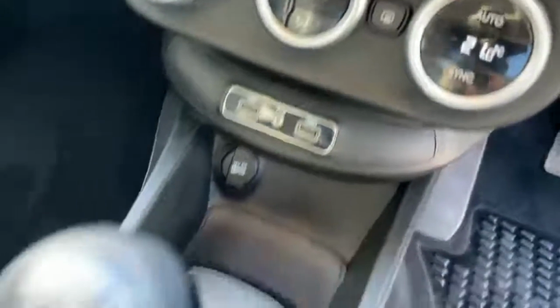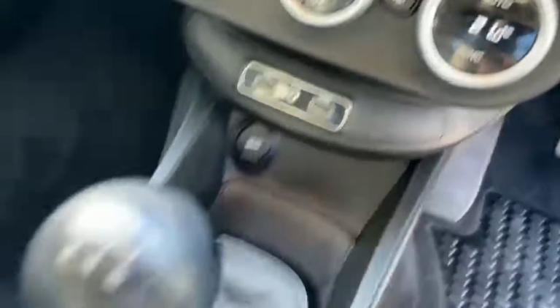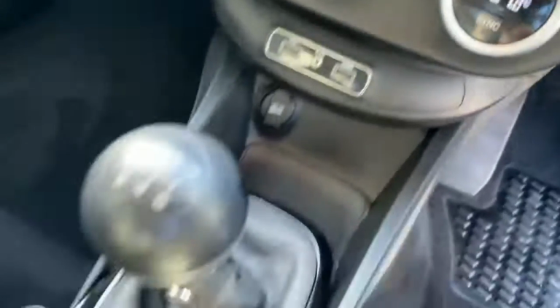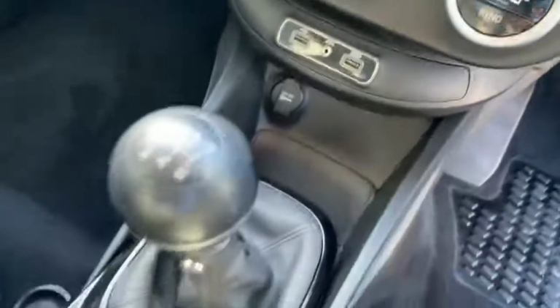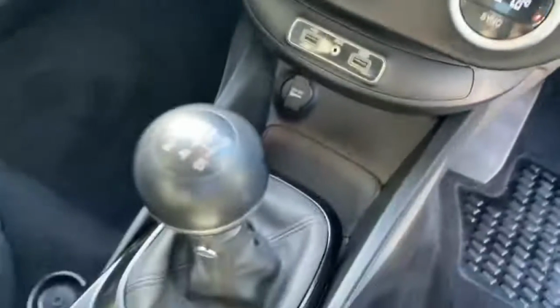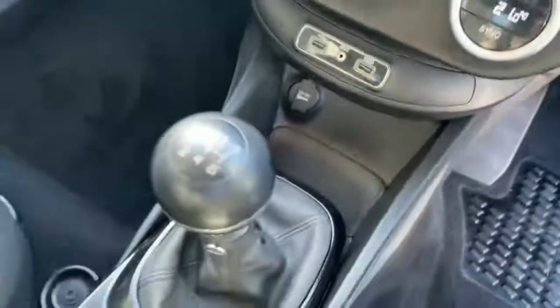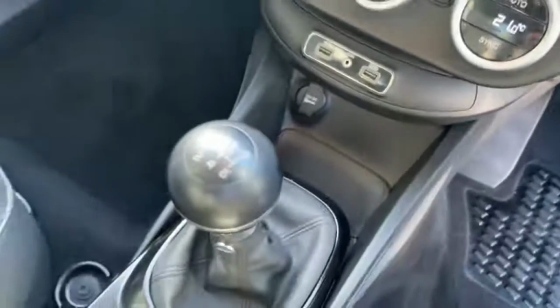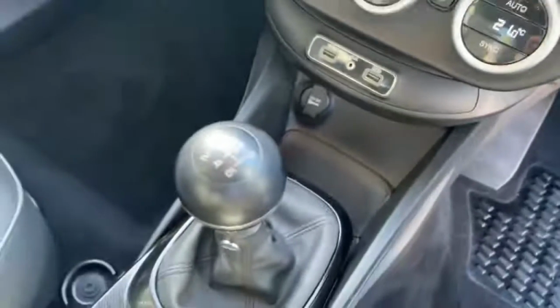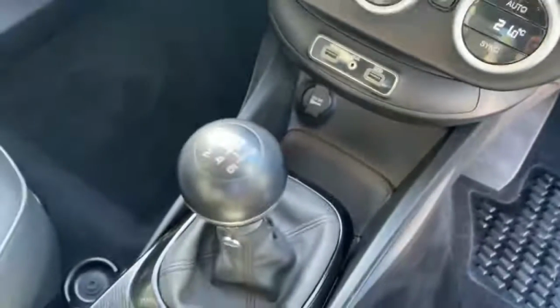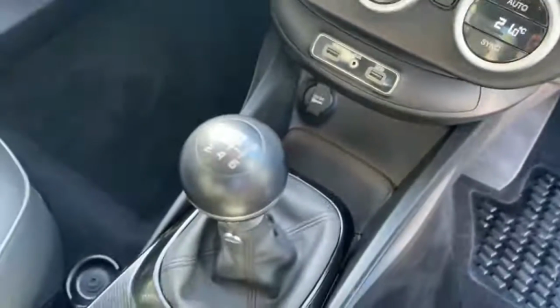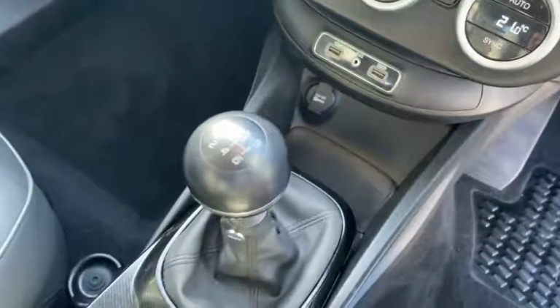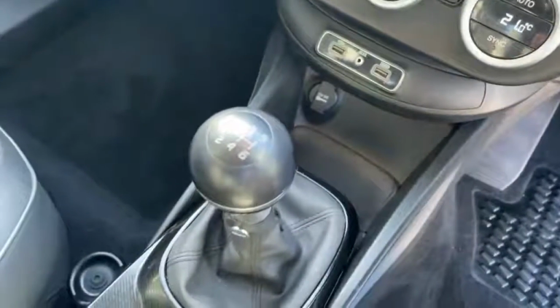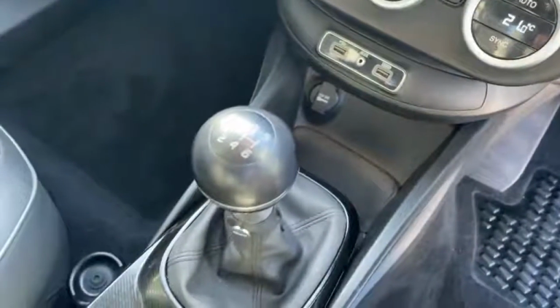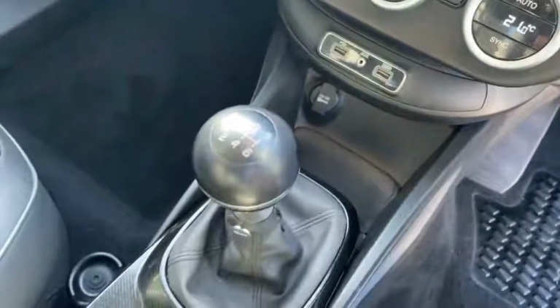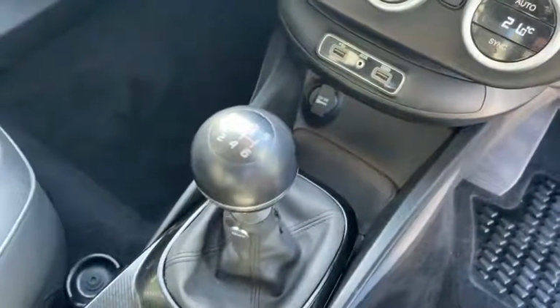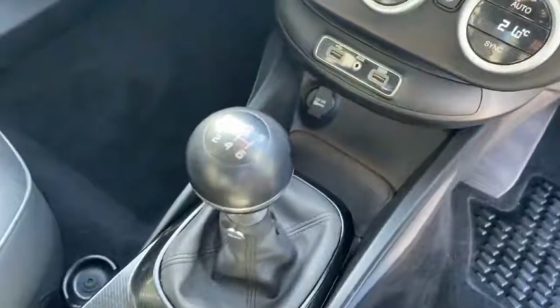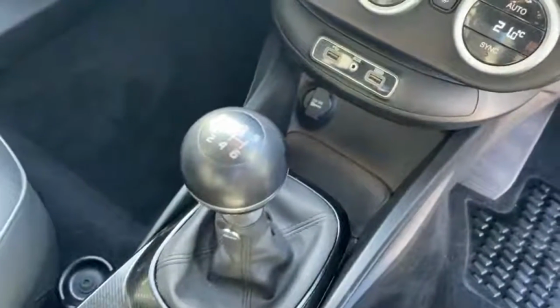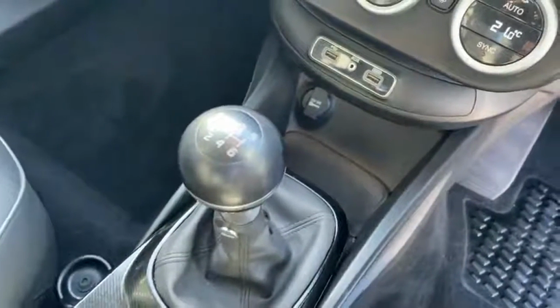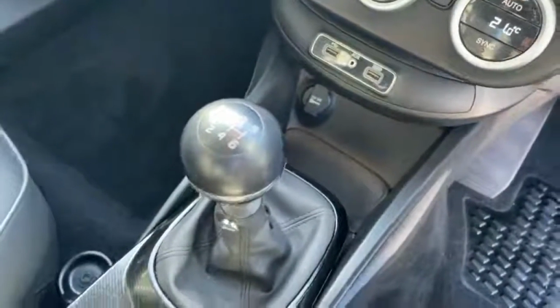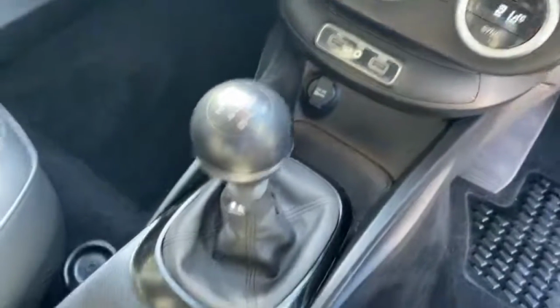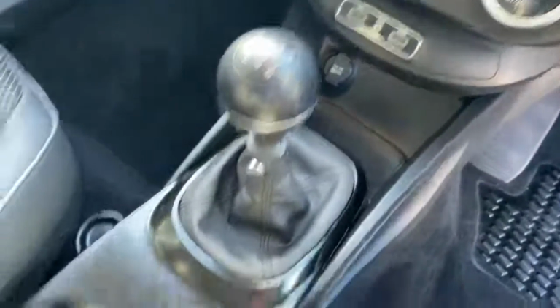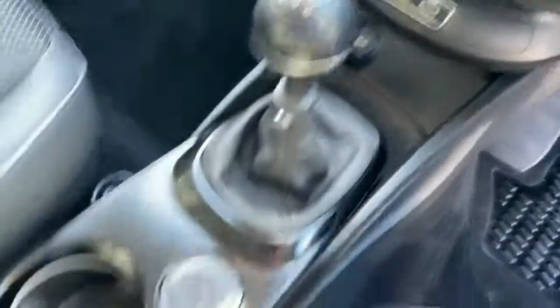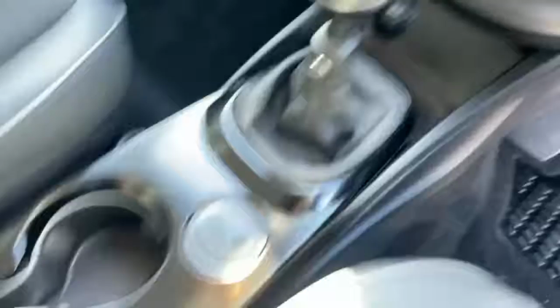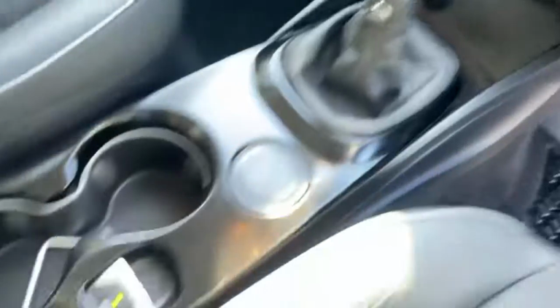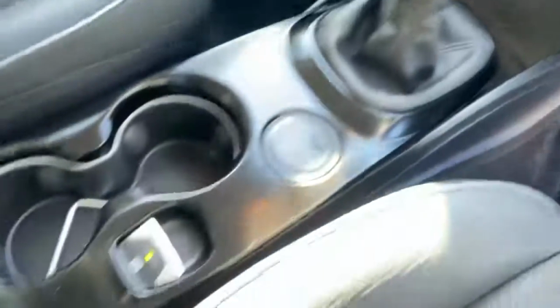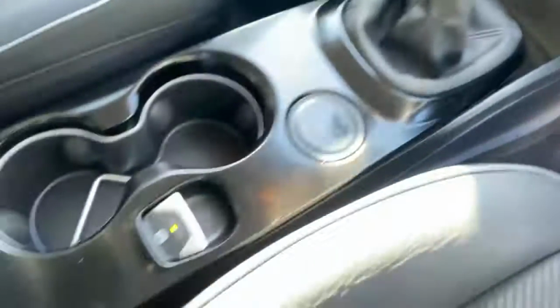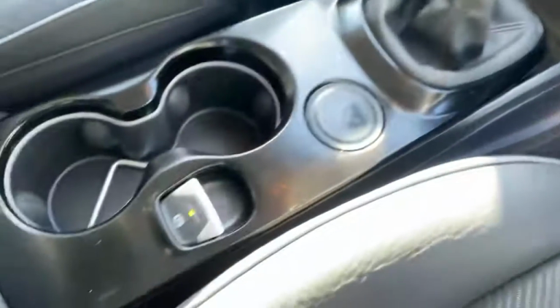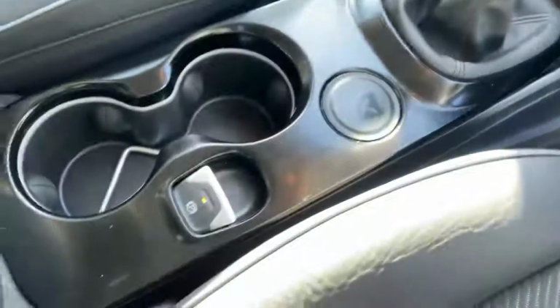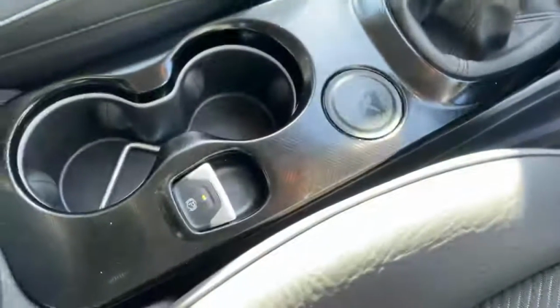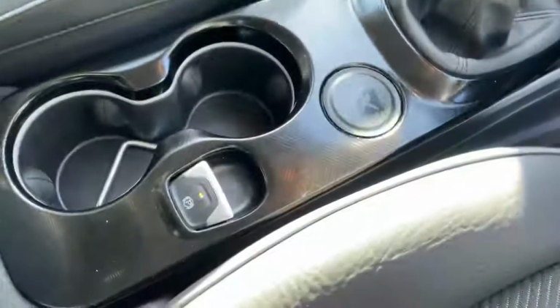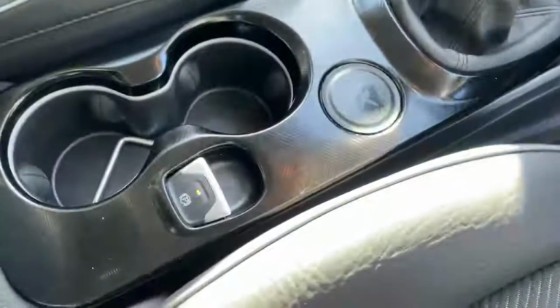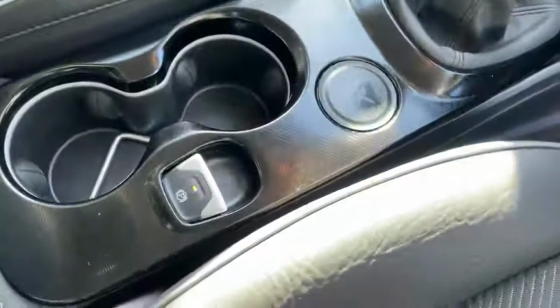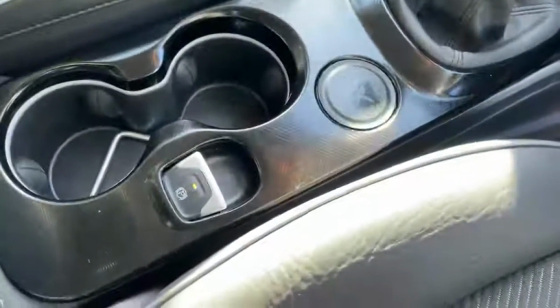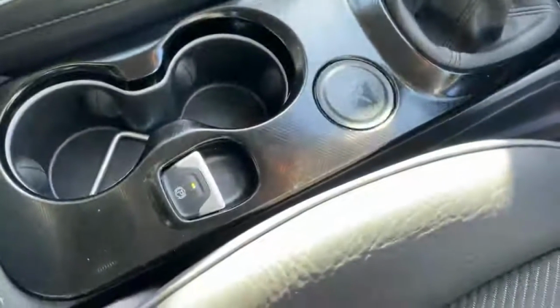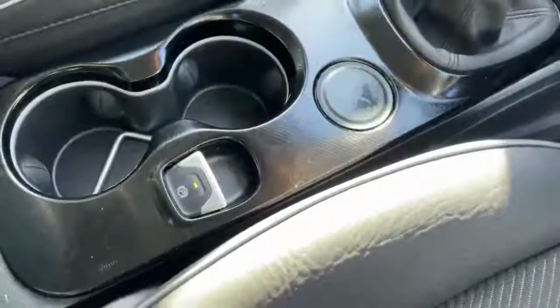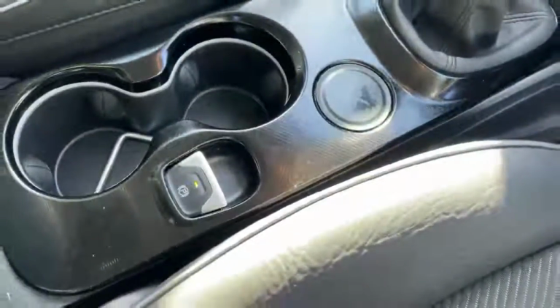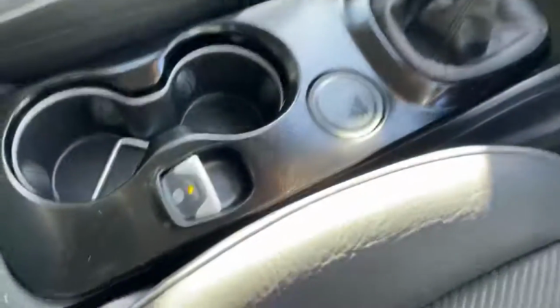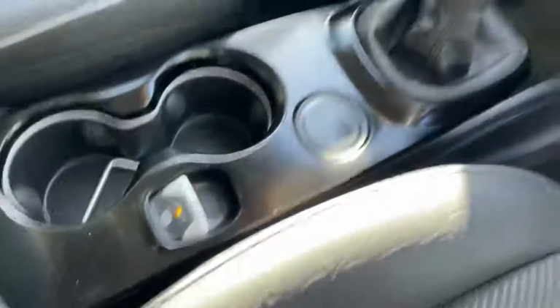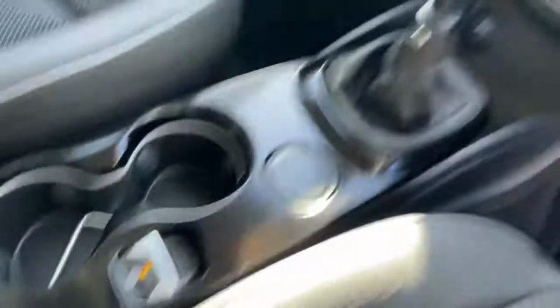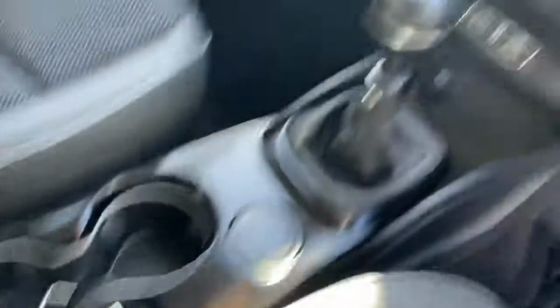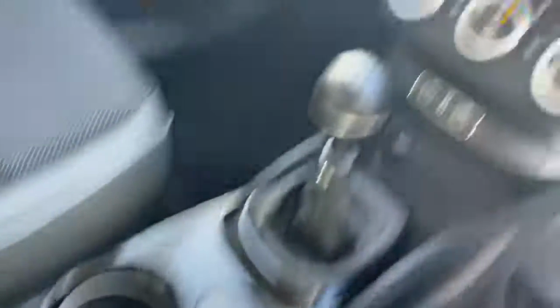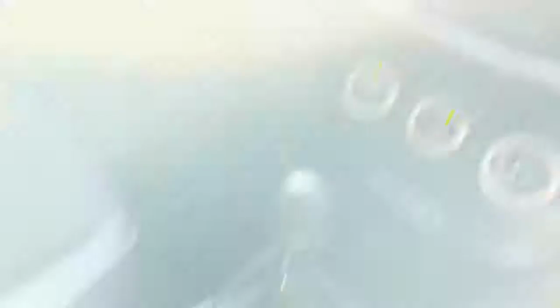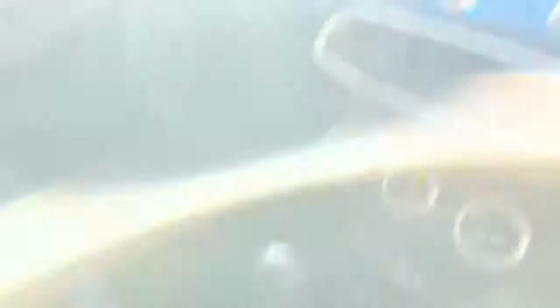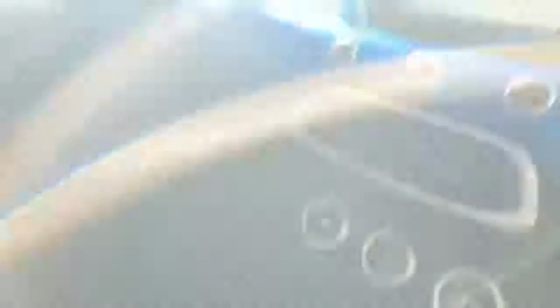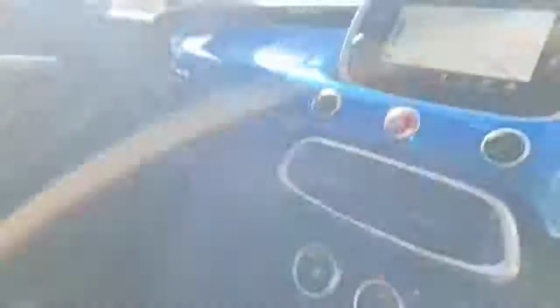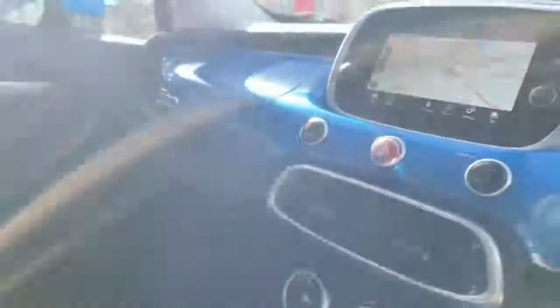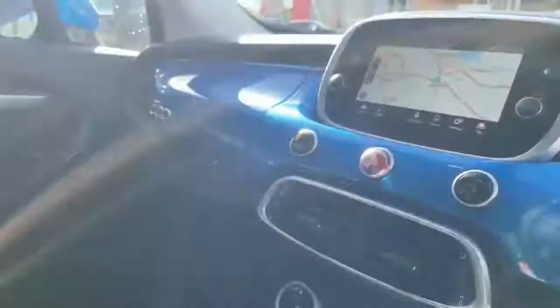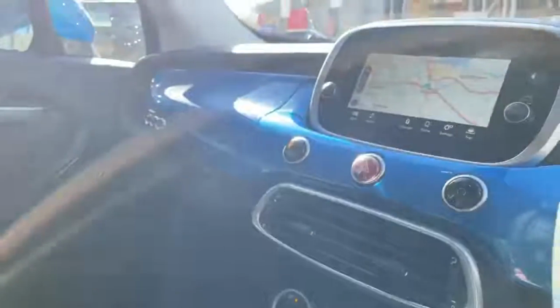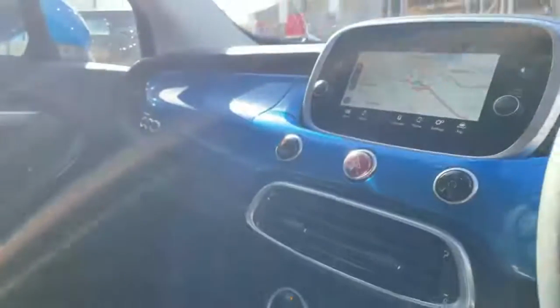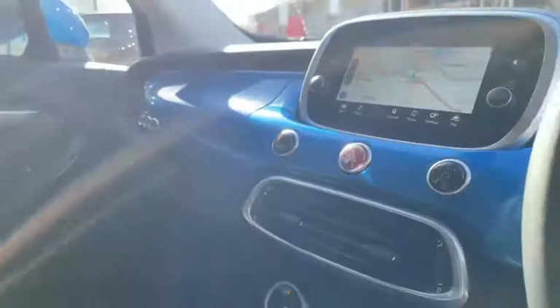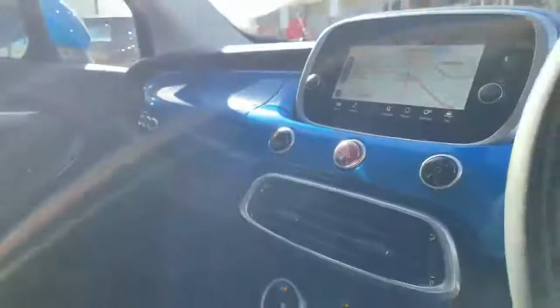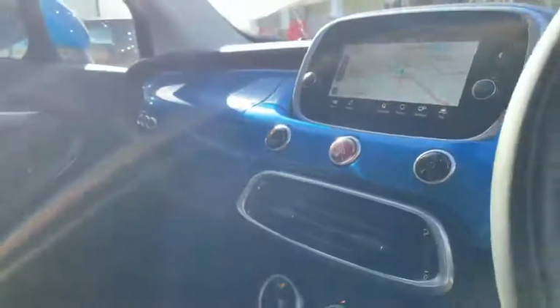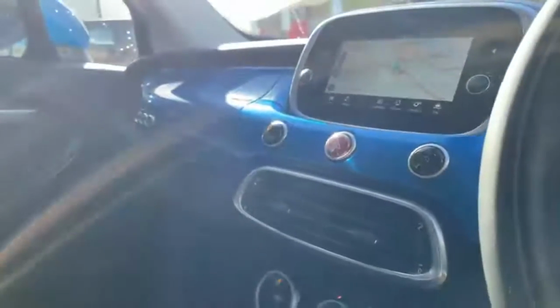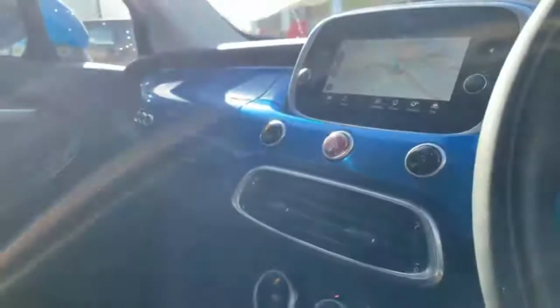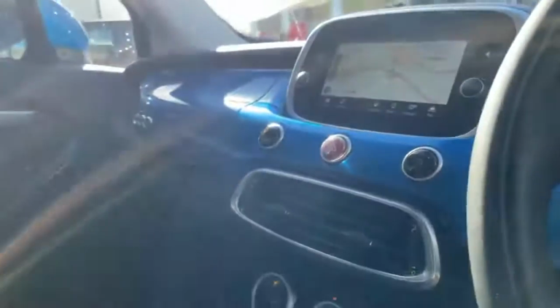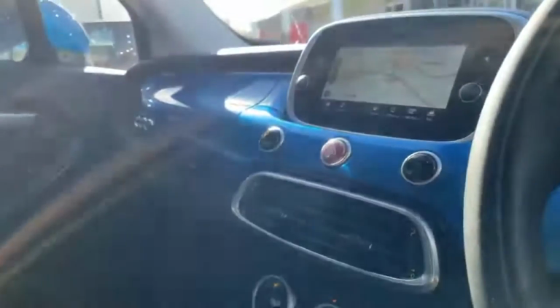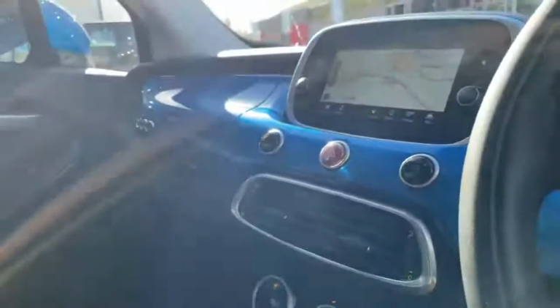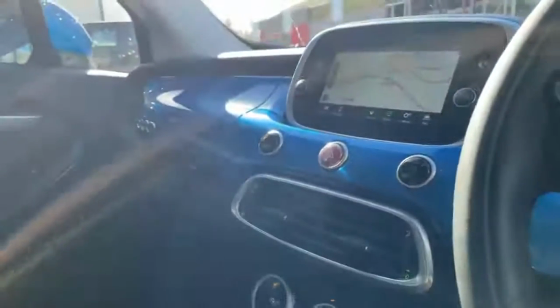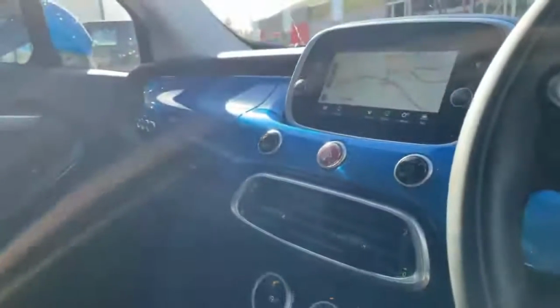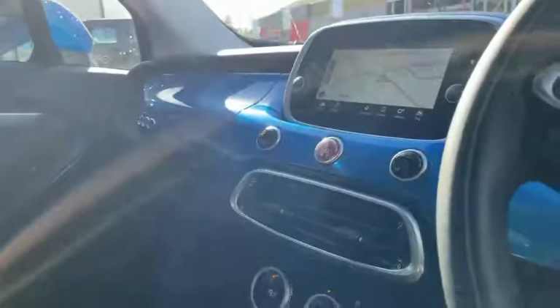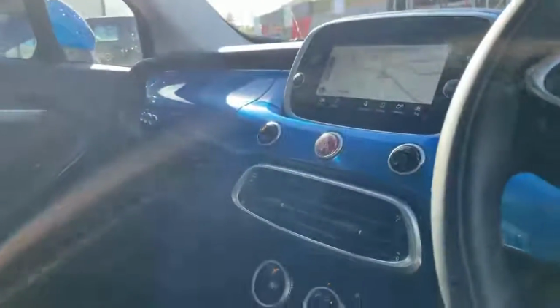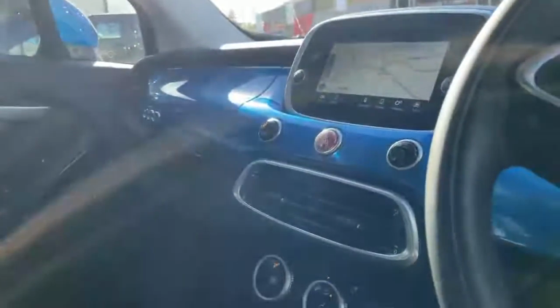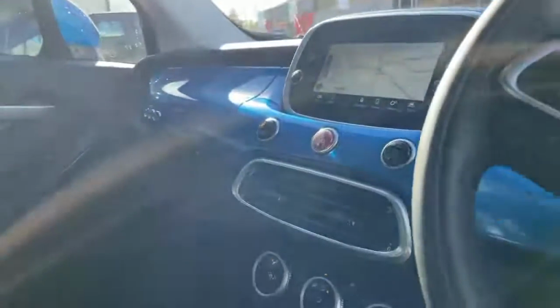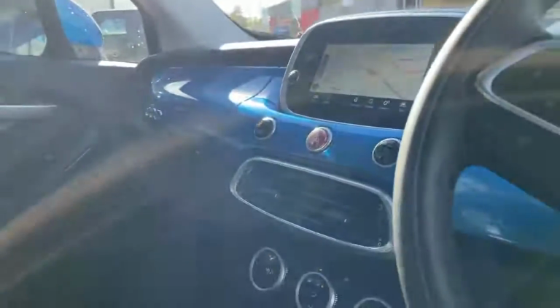Two USB ports and auxiliary ports, 6 speed manual gearbox, electric handbrake, body colour dash and two glove boxes.